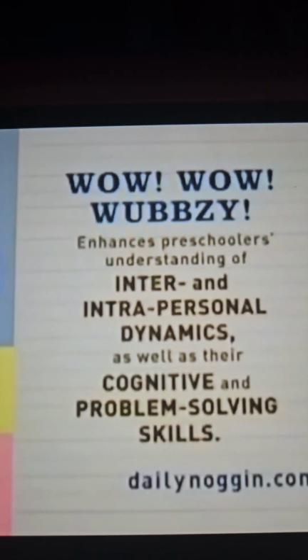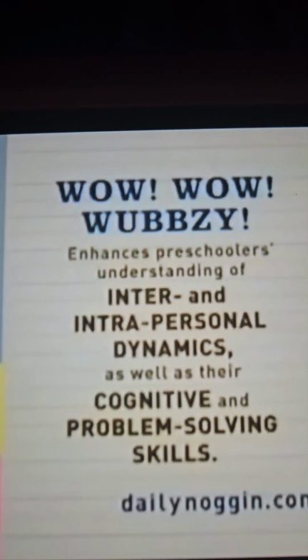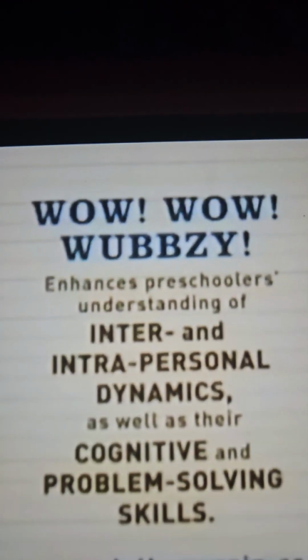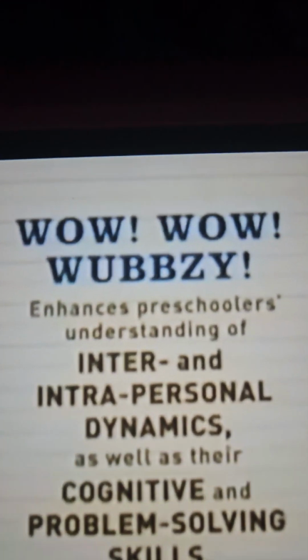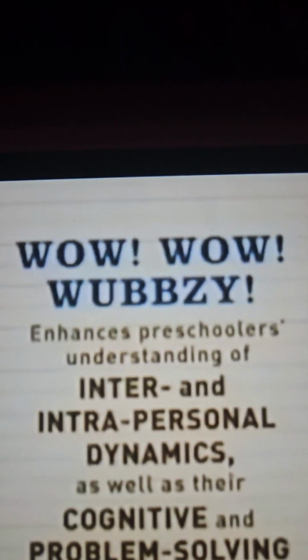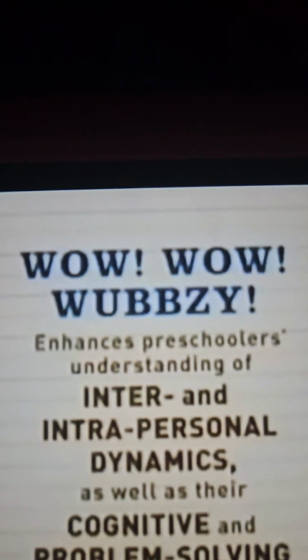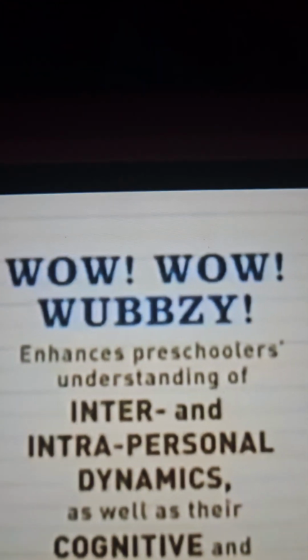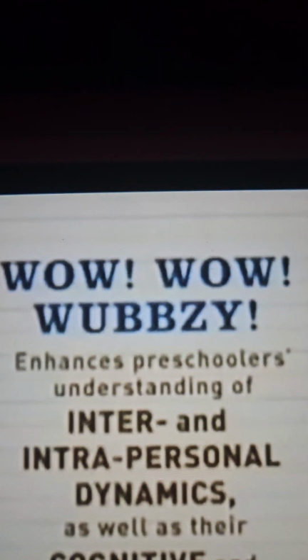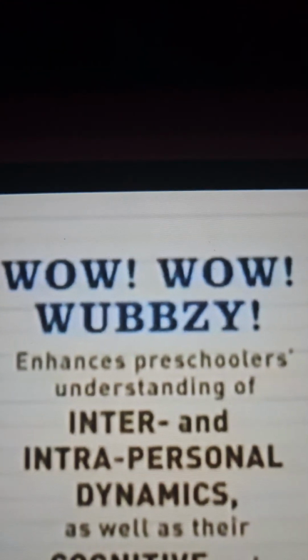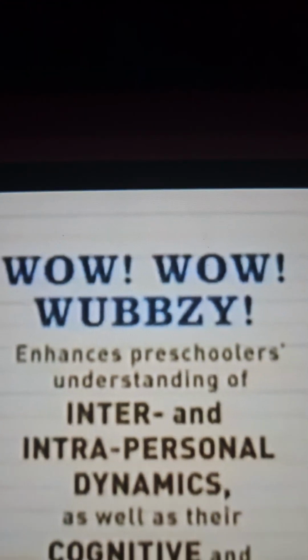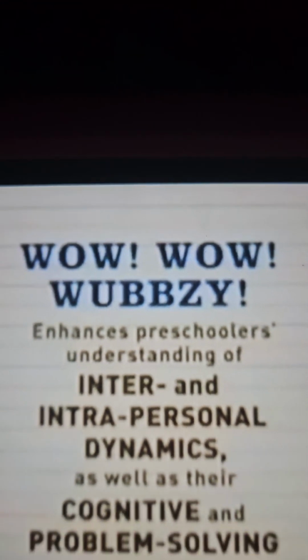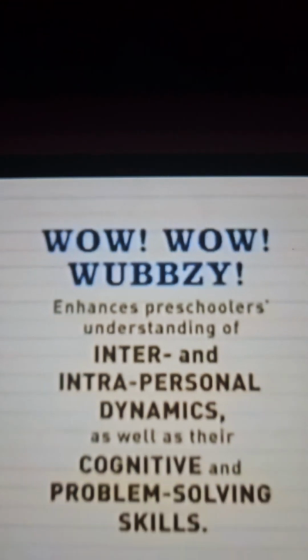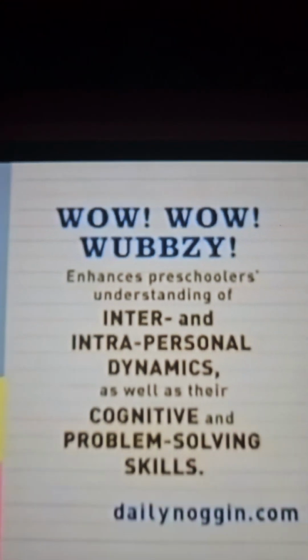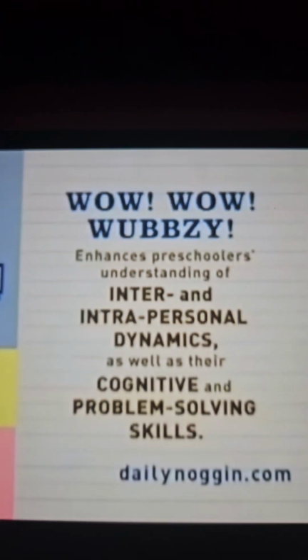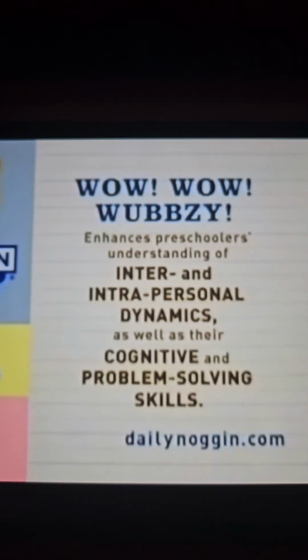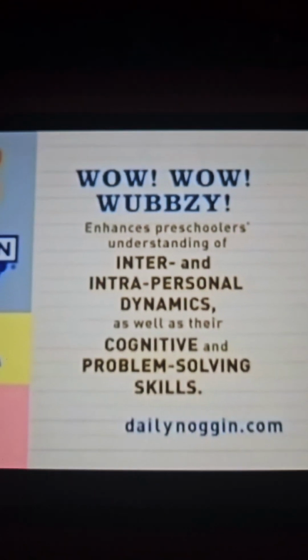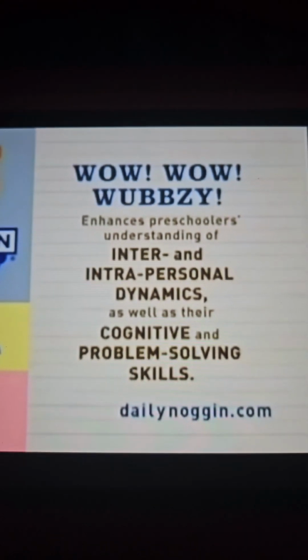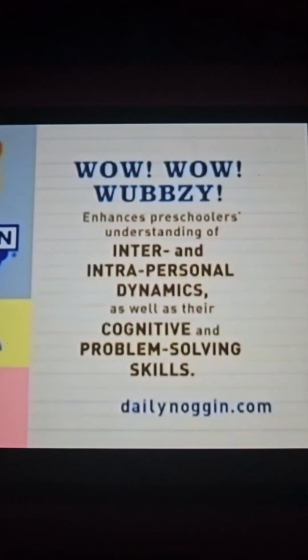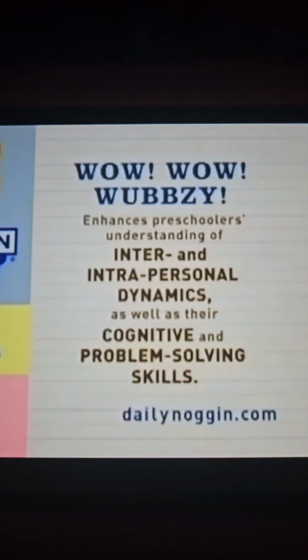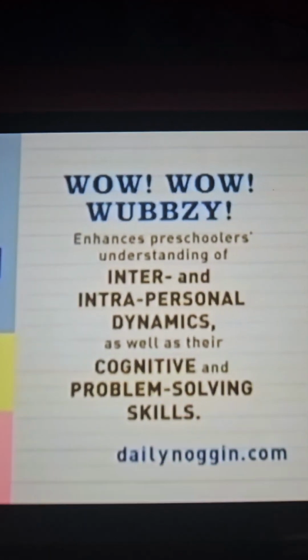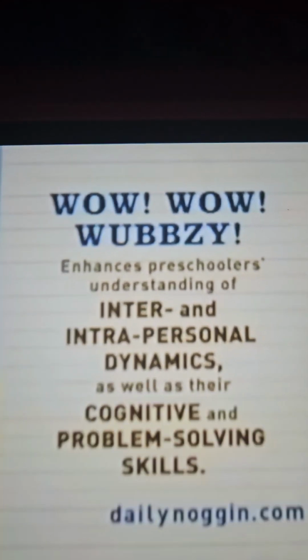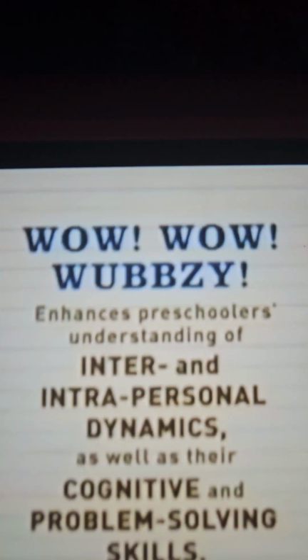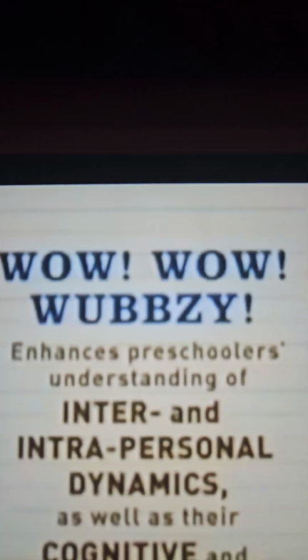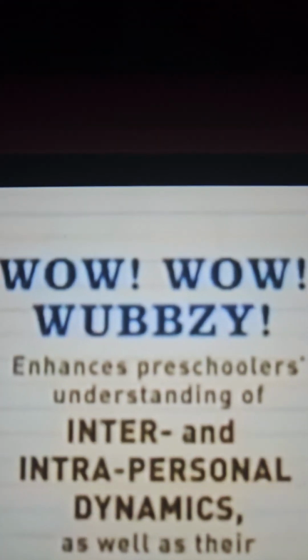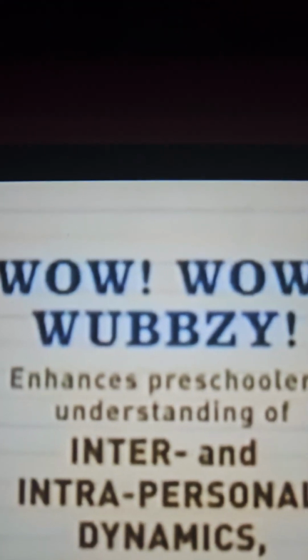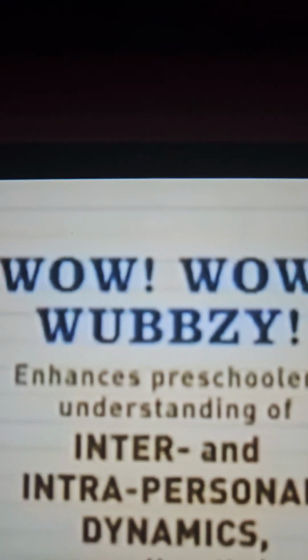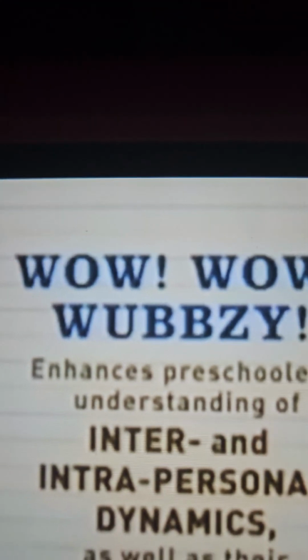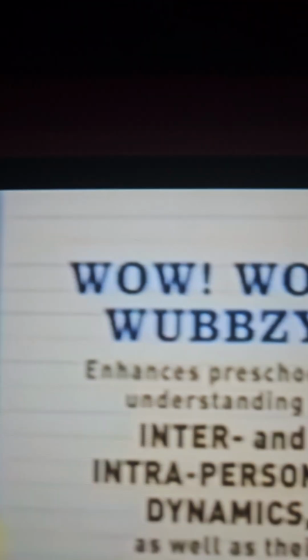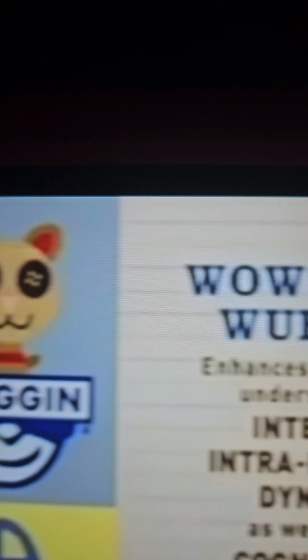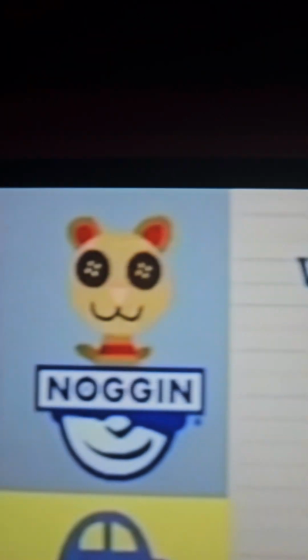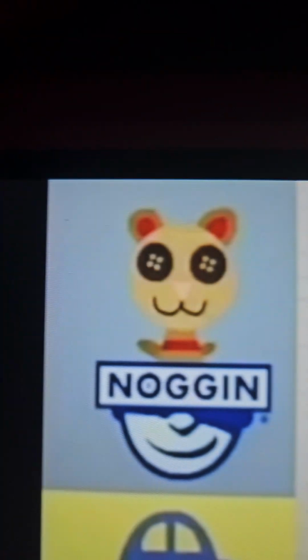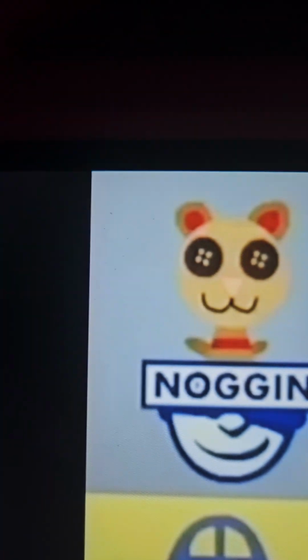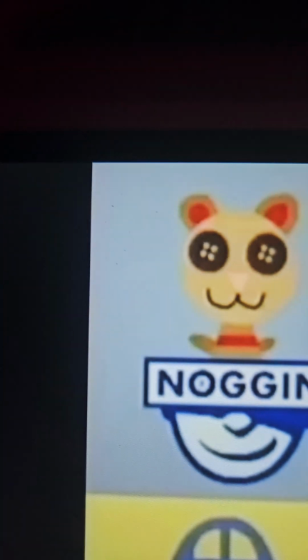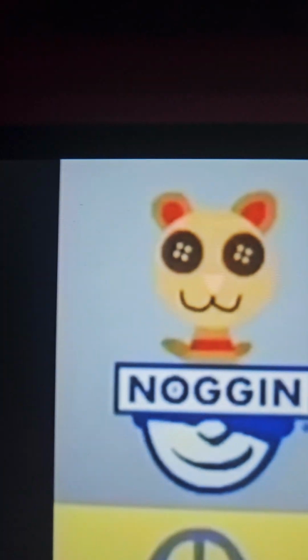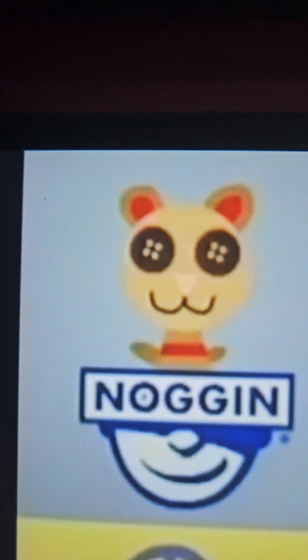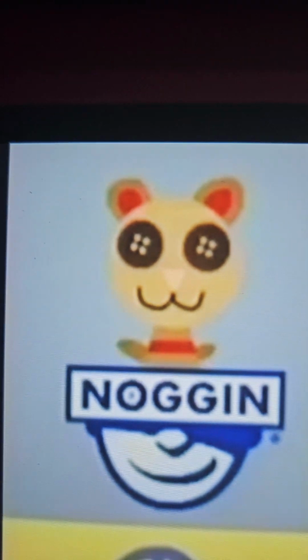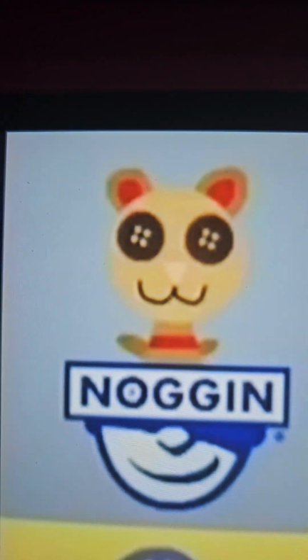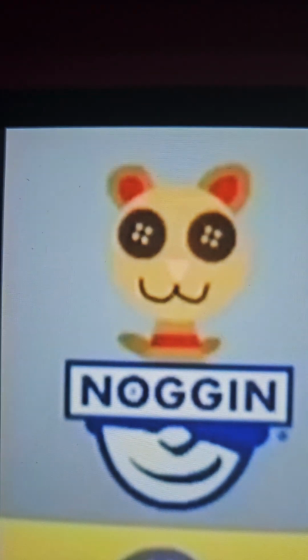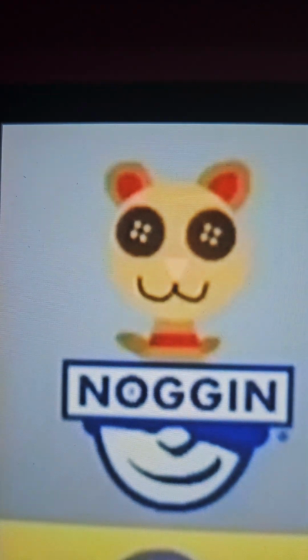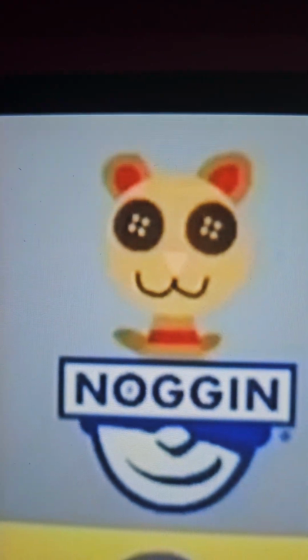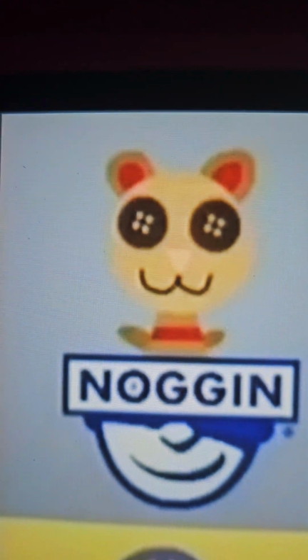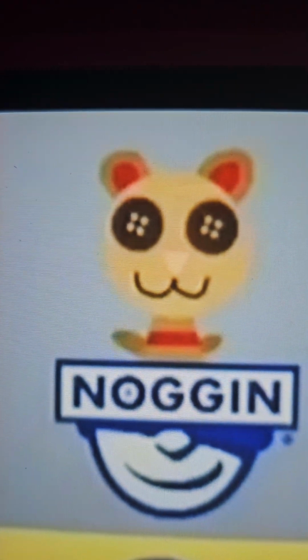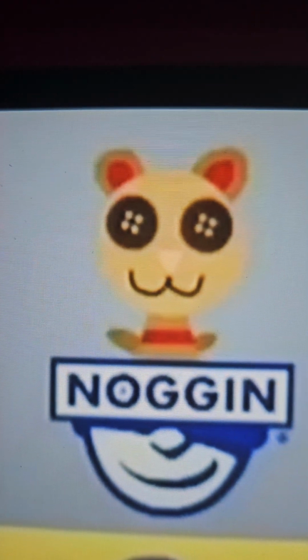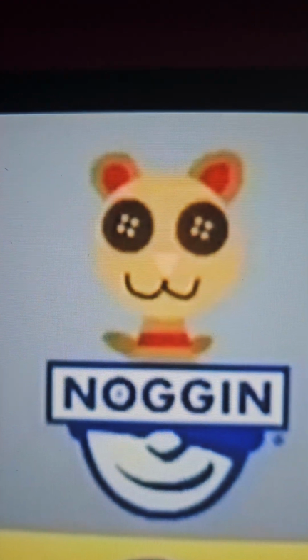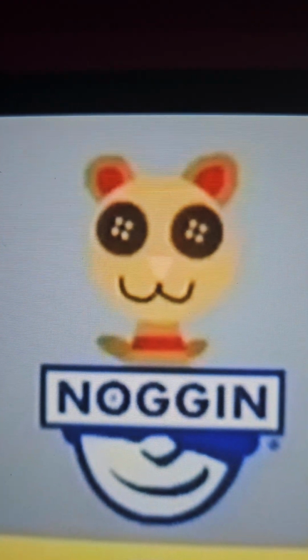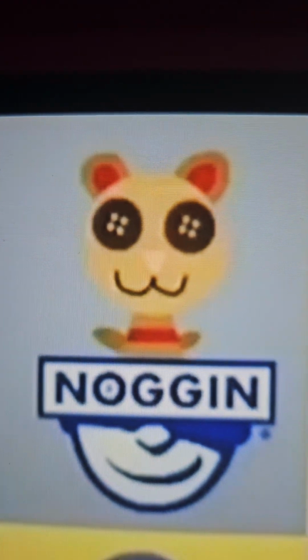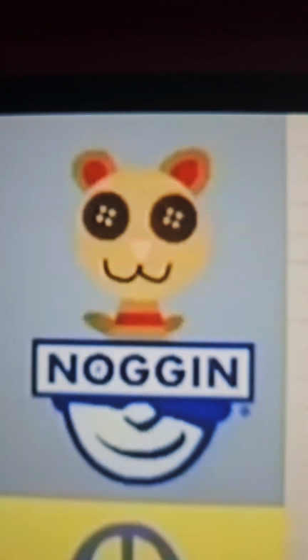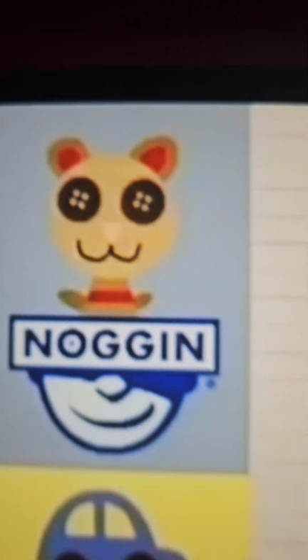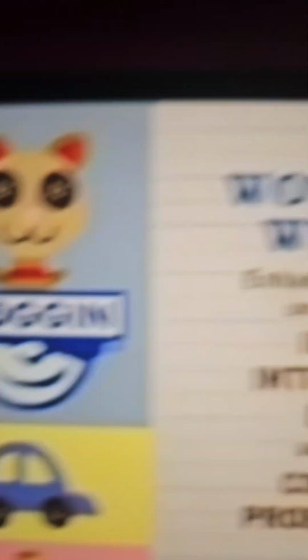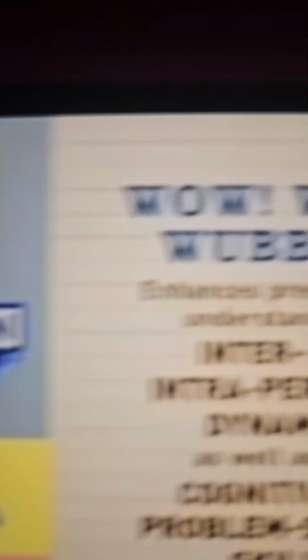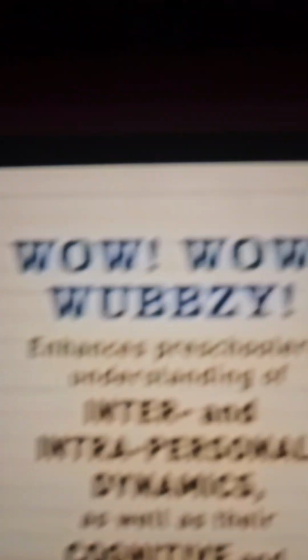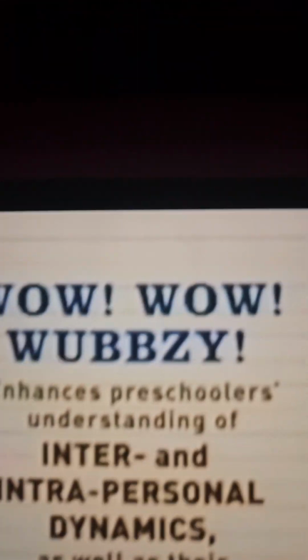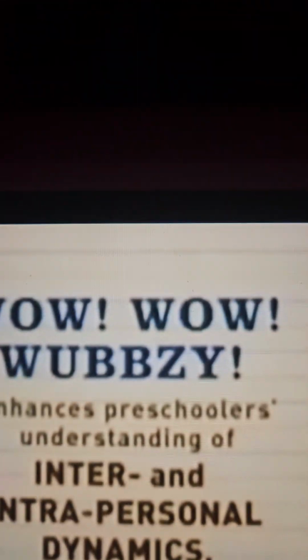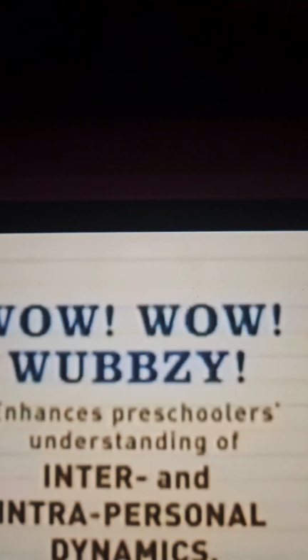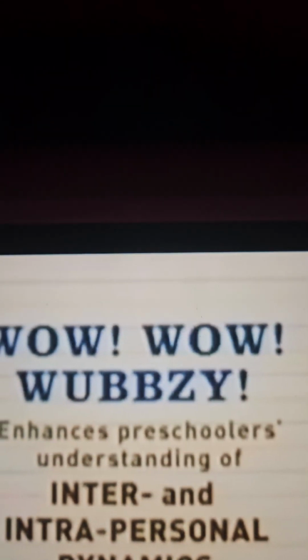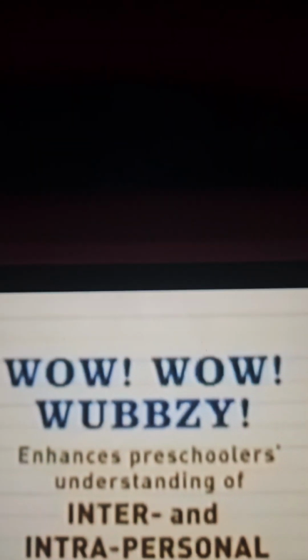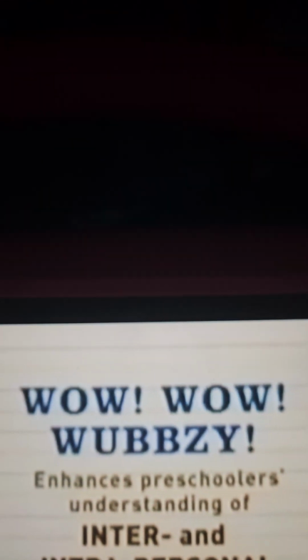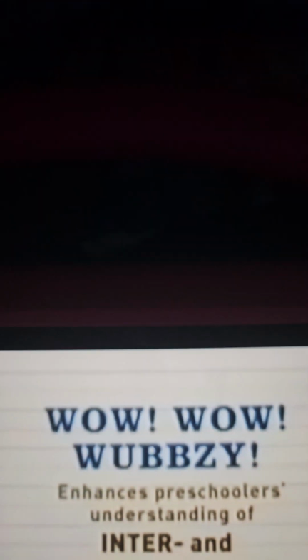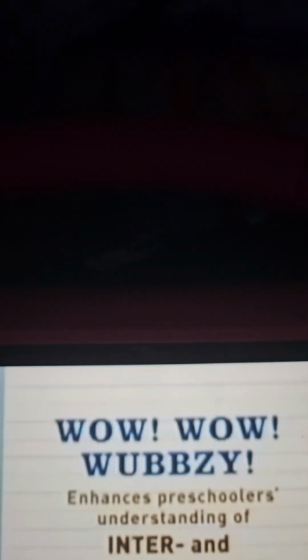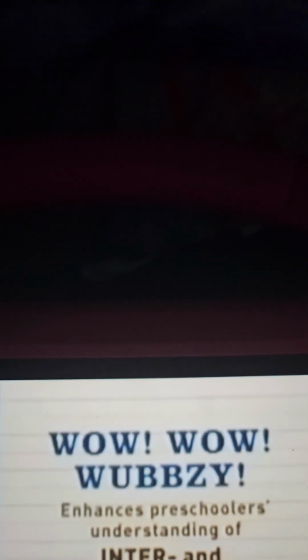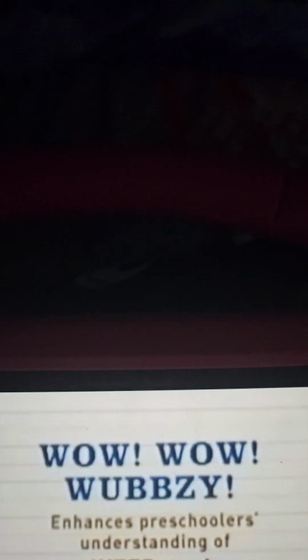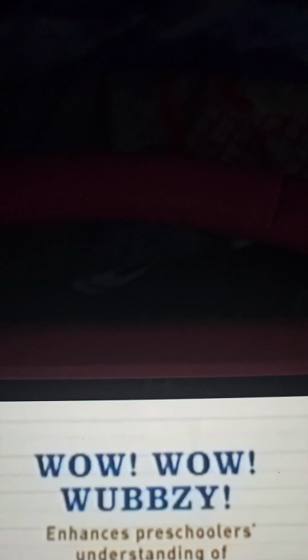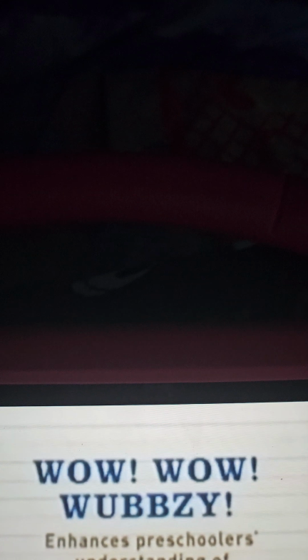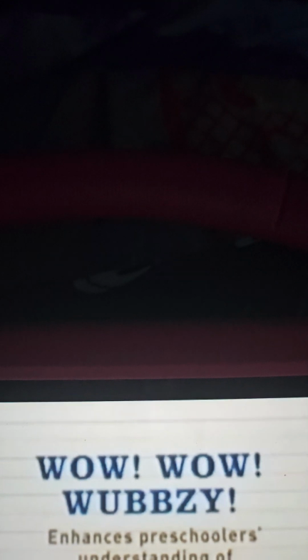Wow Wow Wubbzy enhances preschoolers' understanding of inter- and intrapersonal dynamics, as well as their cognitive and problem-solving skills.